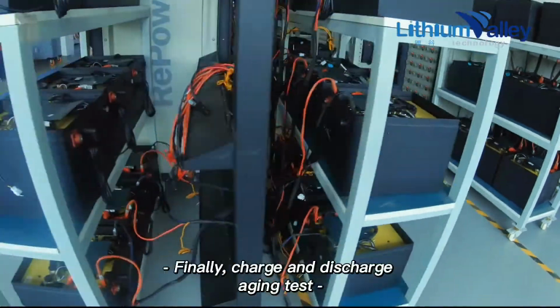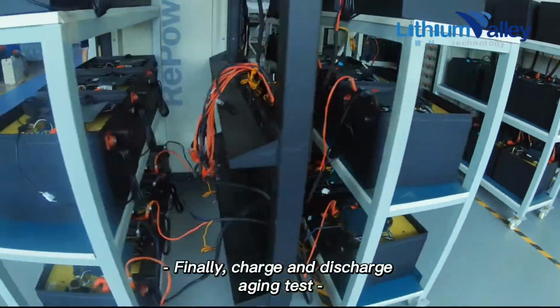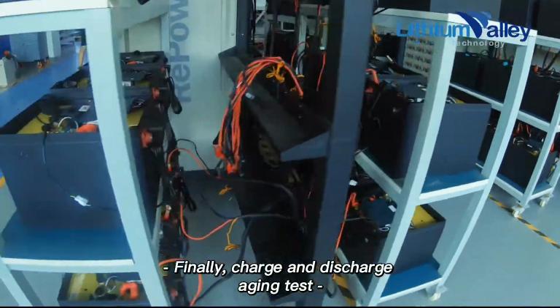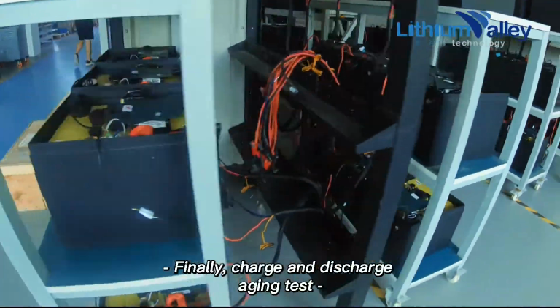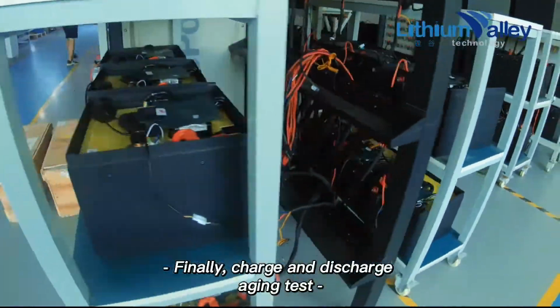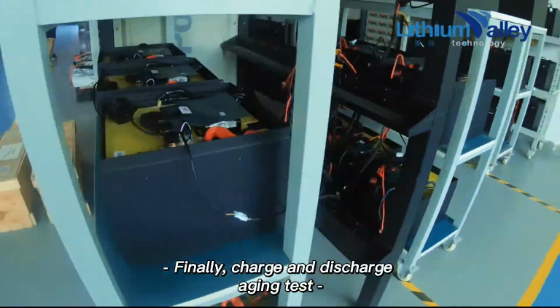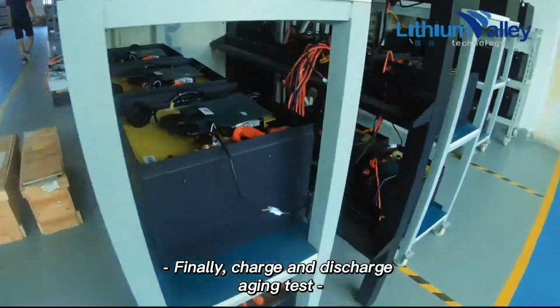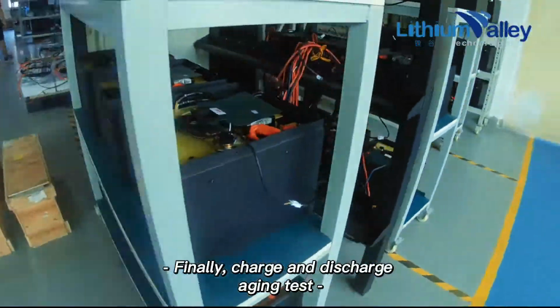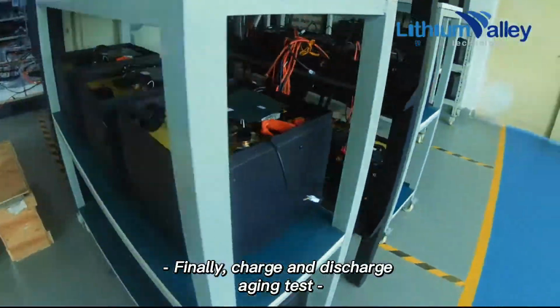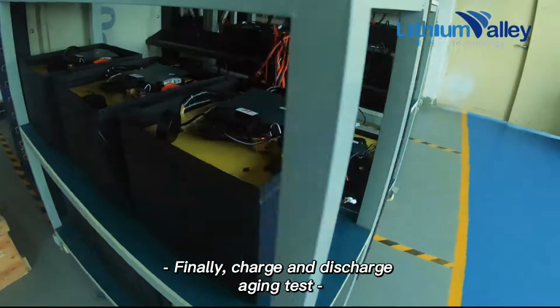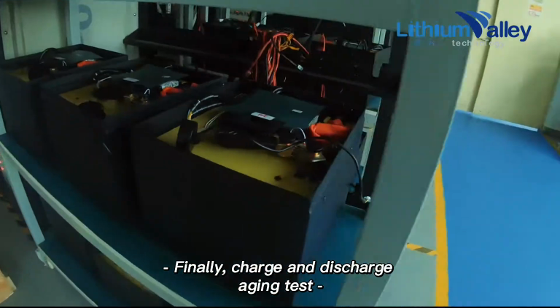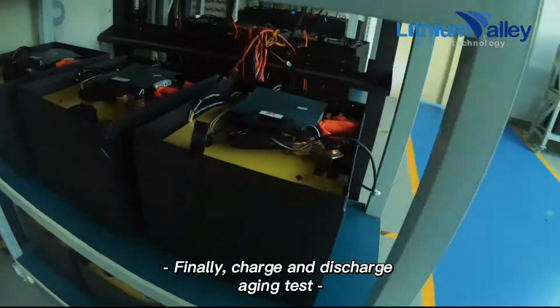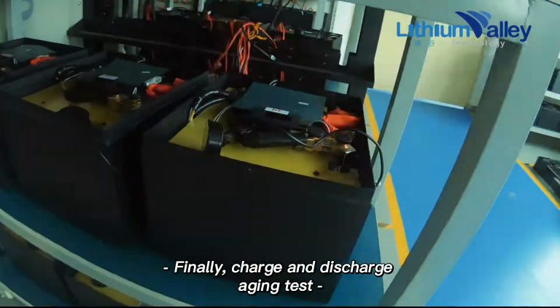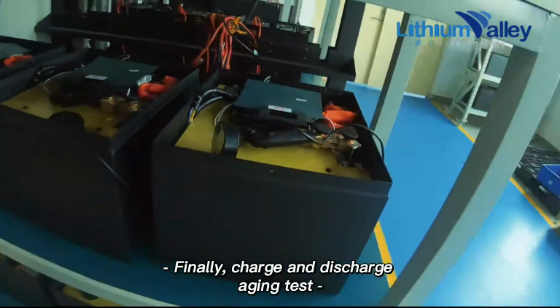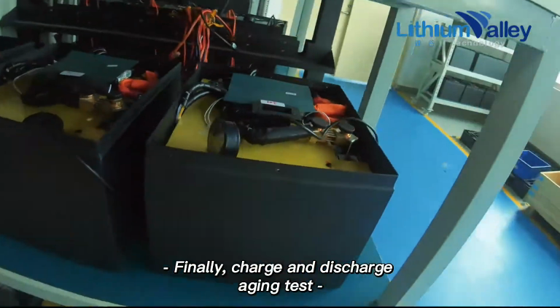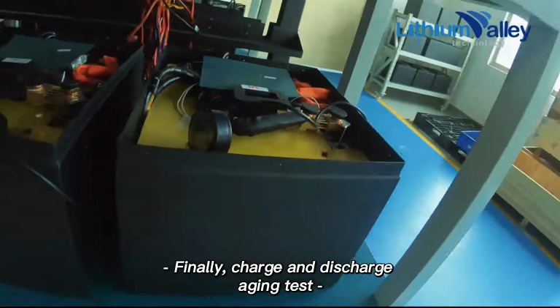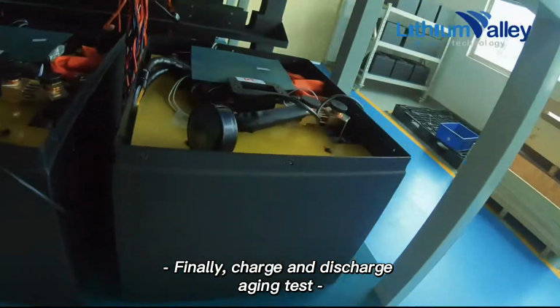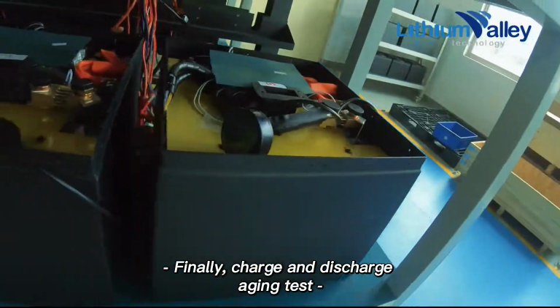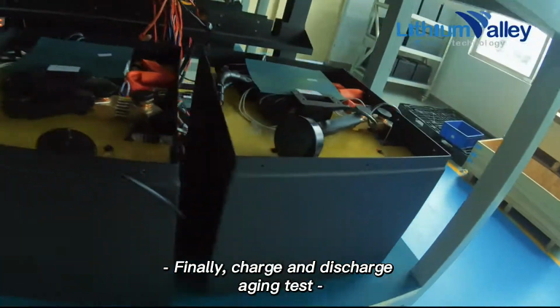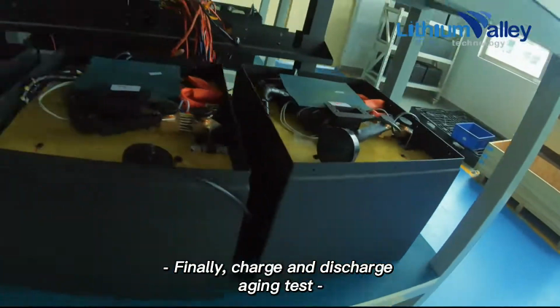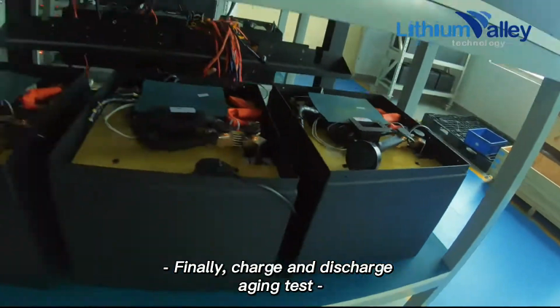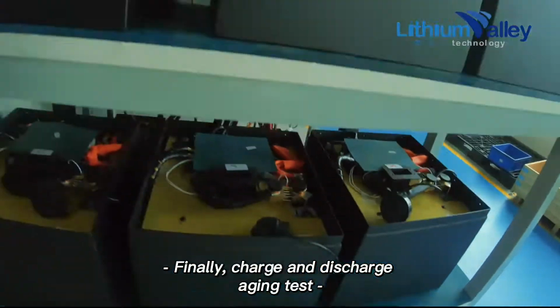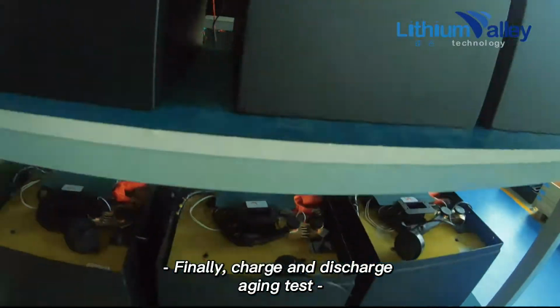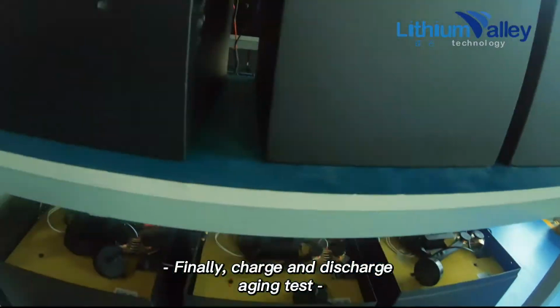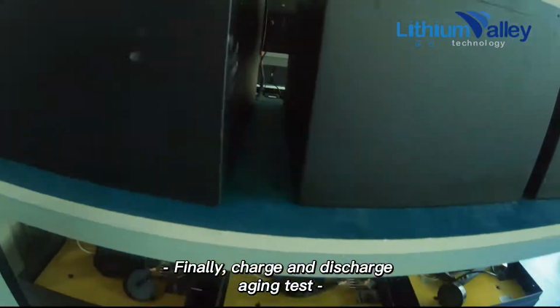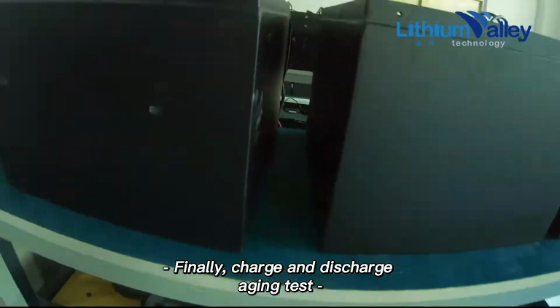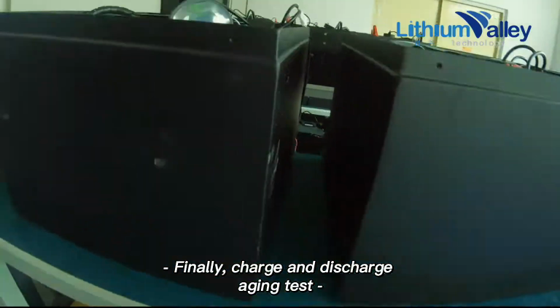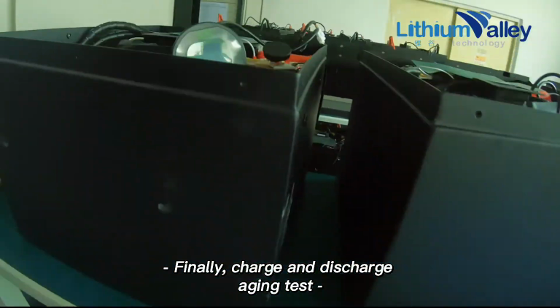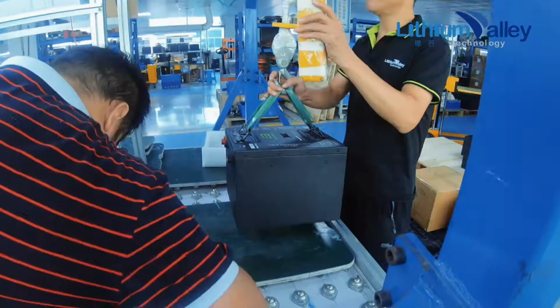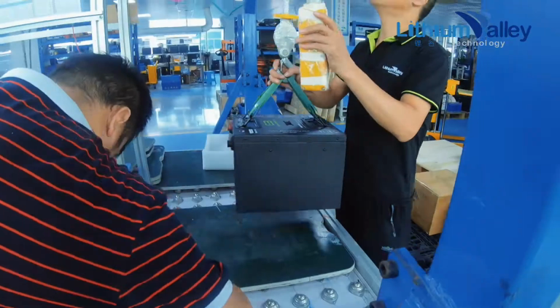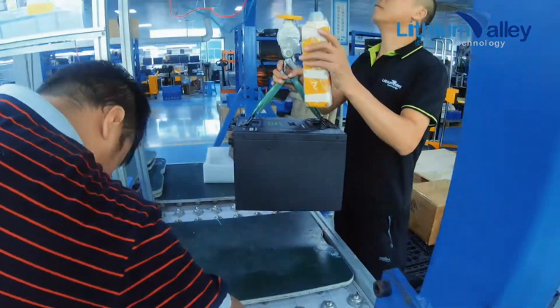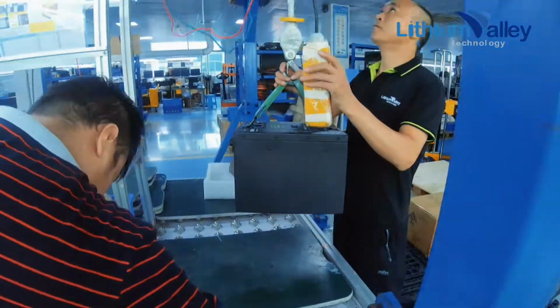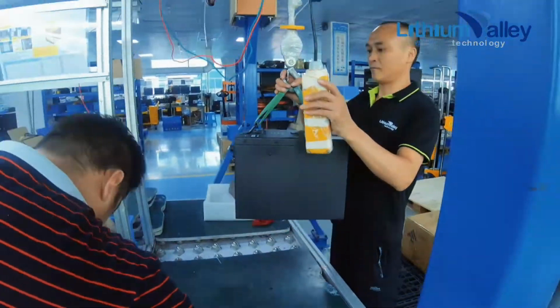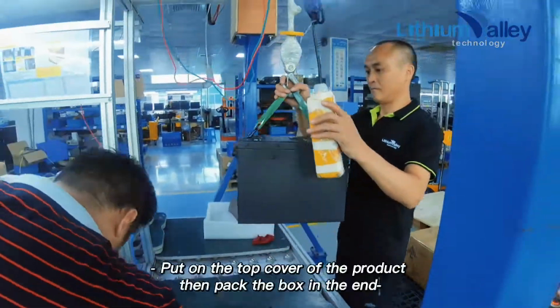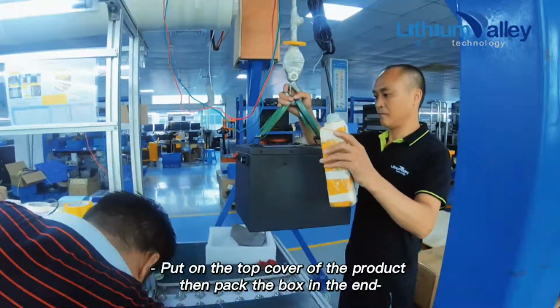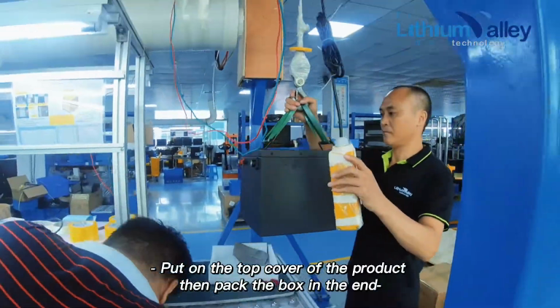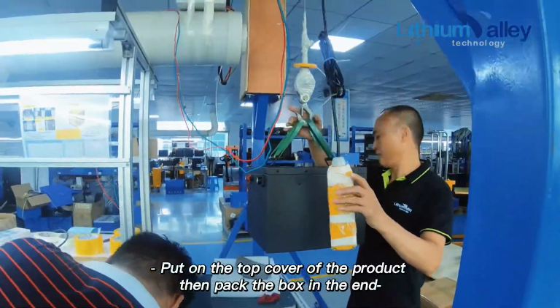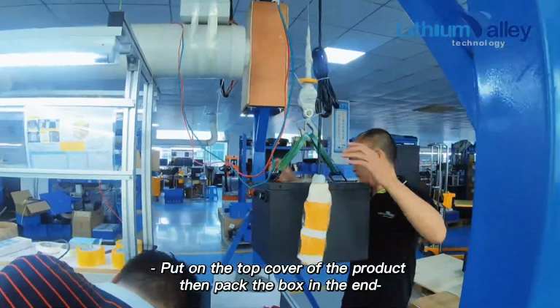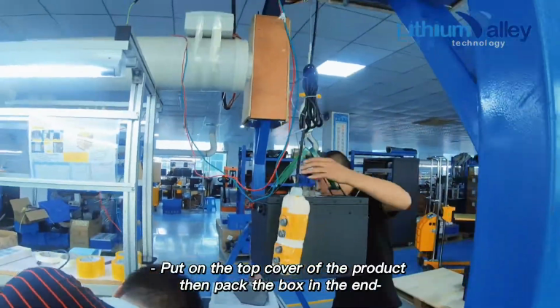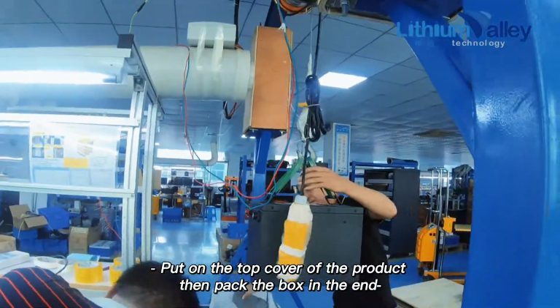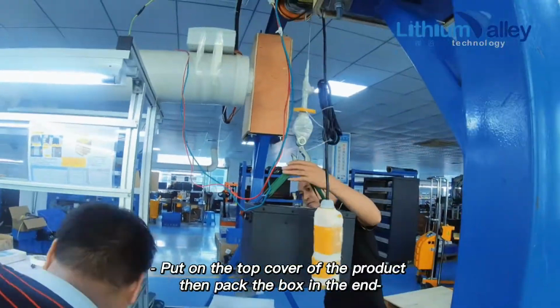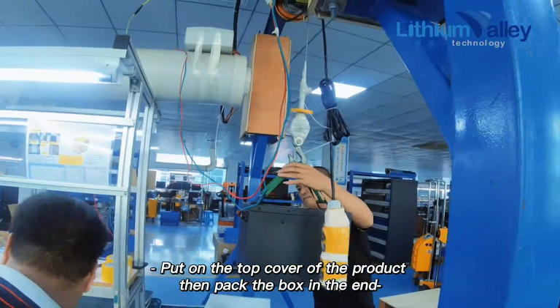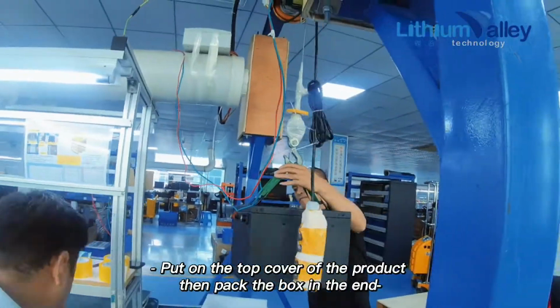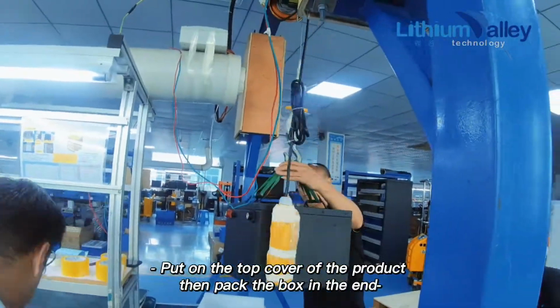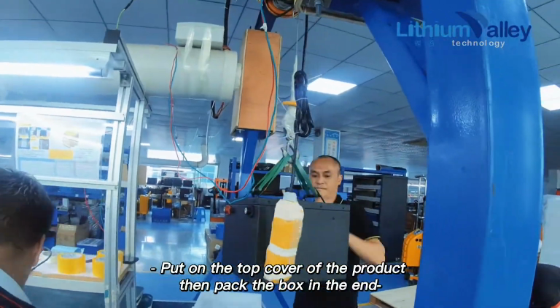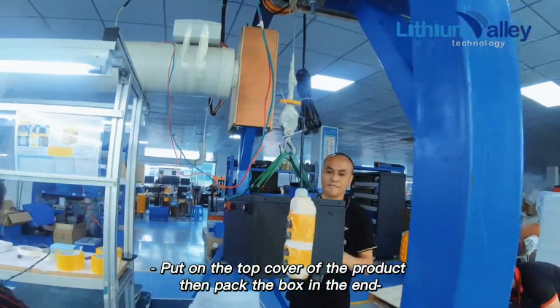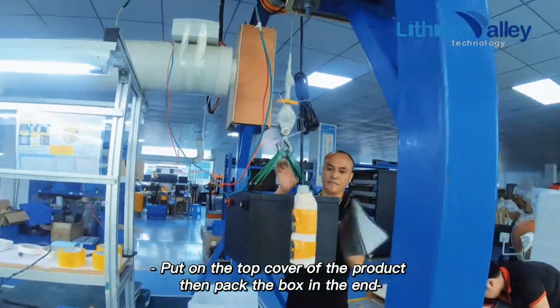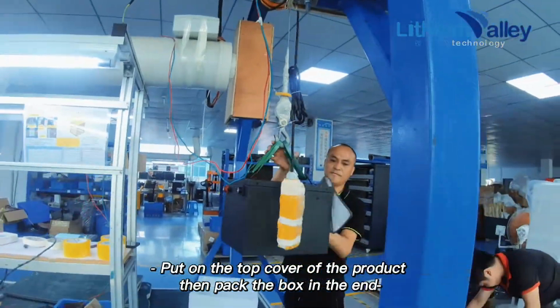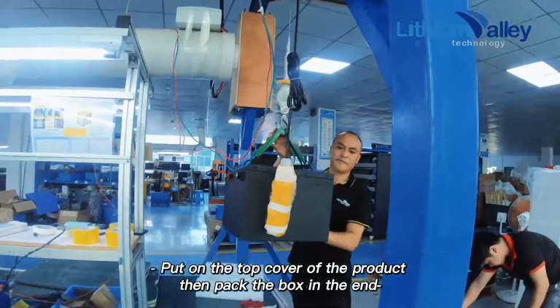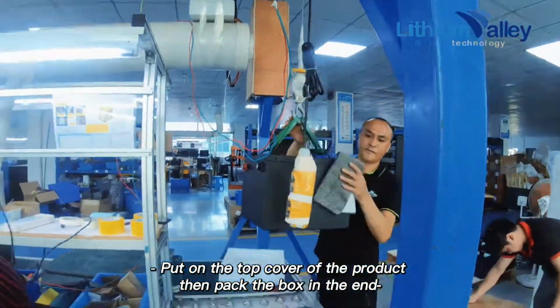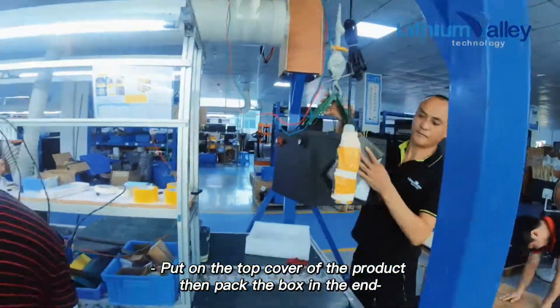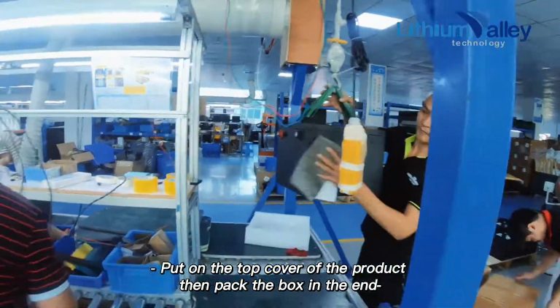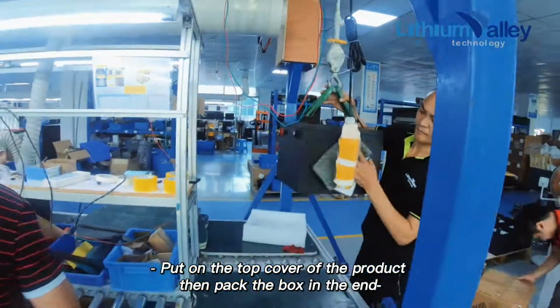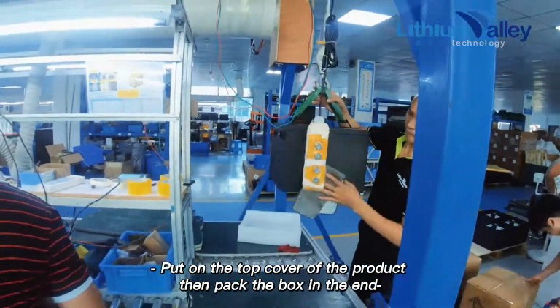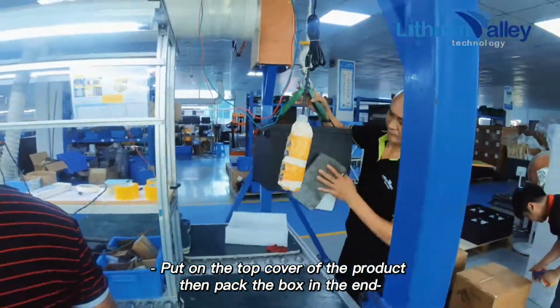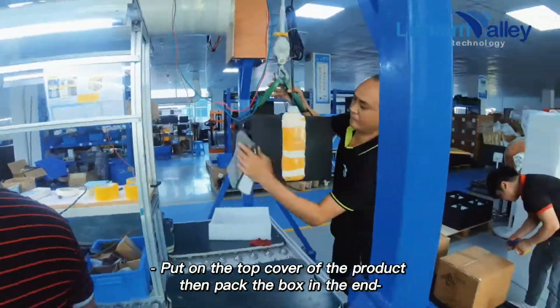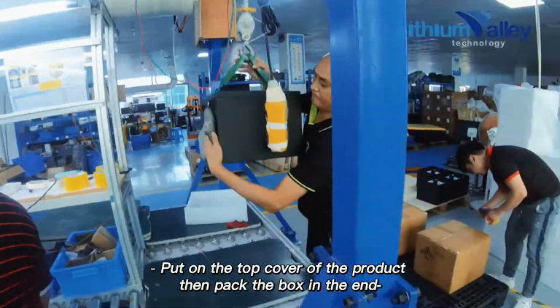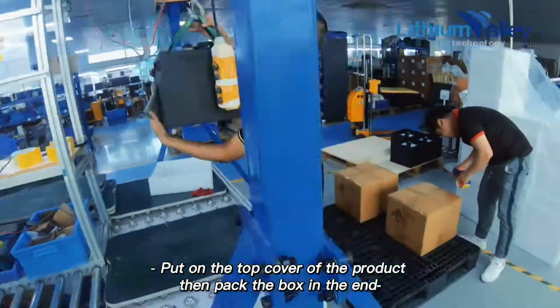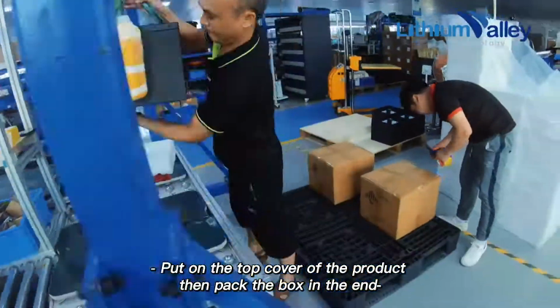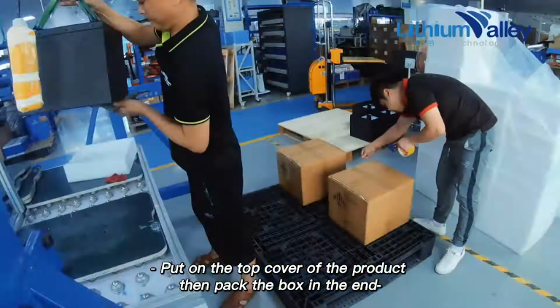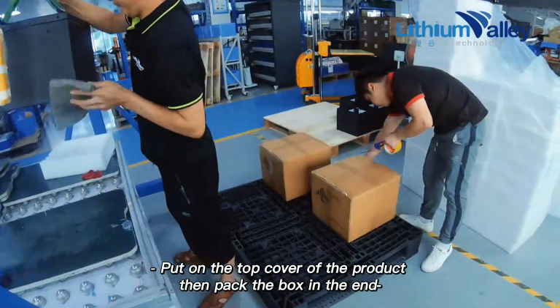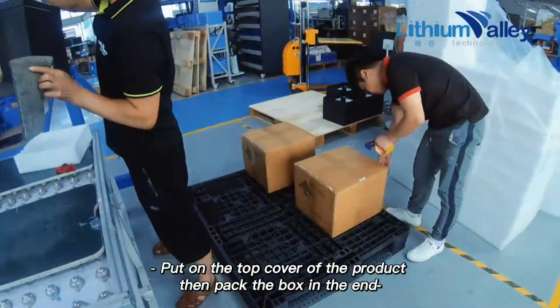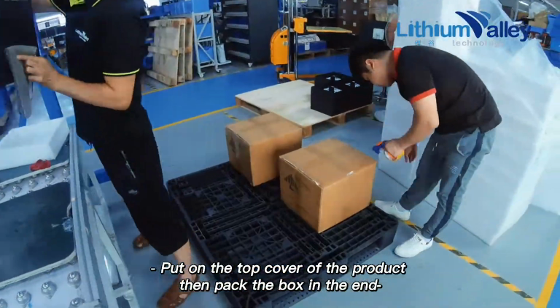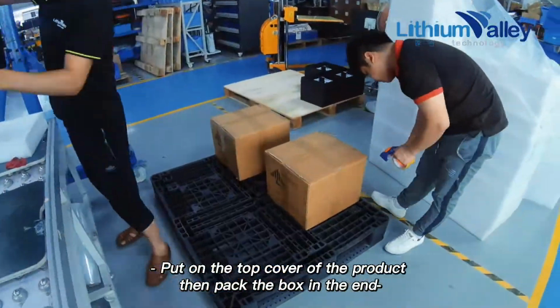Finally, a charge and discharge aging test is performed. Then put on the top cover of the product to complete the assembly.